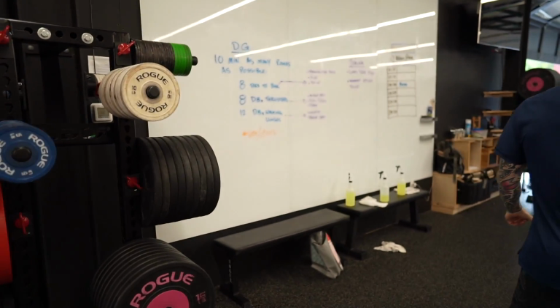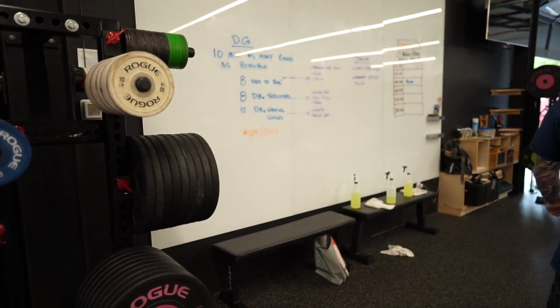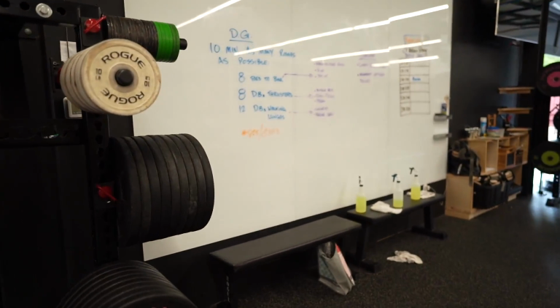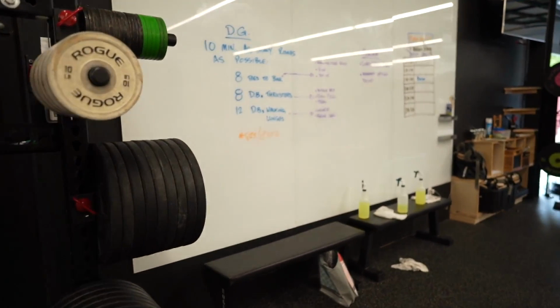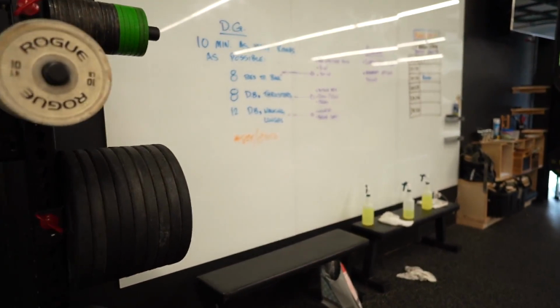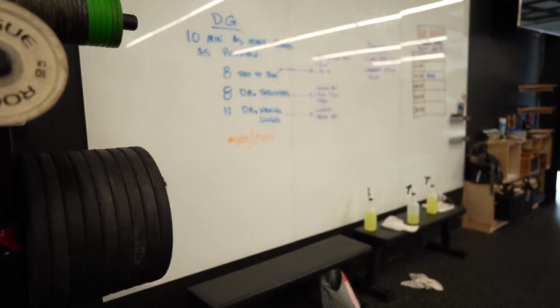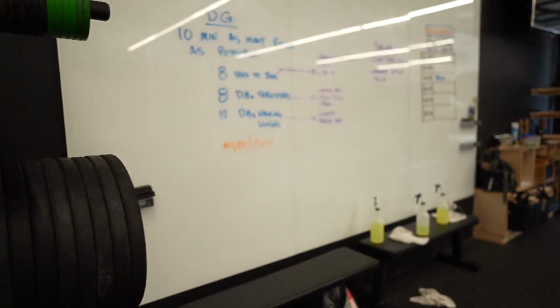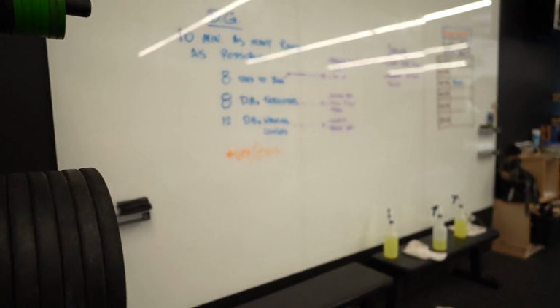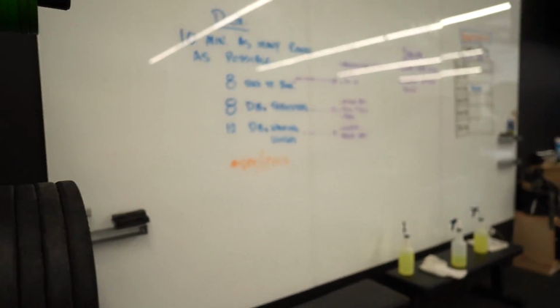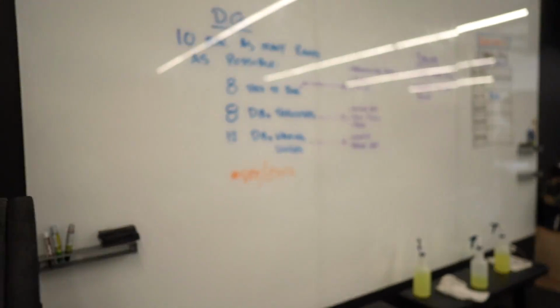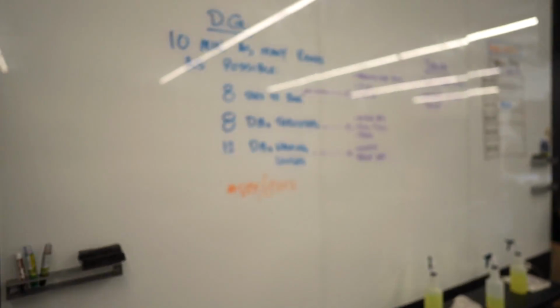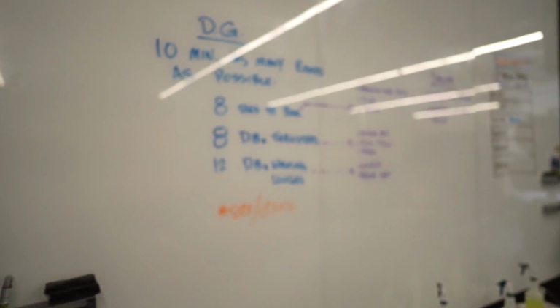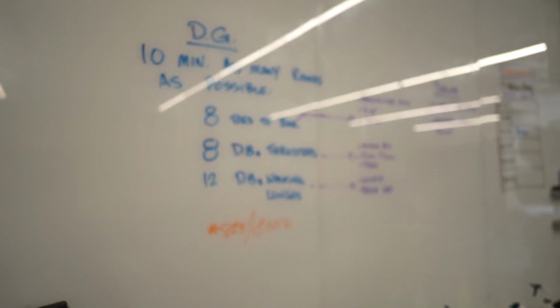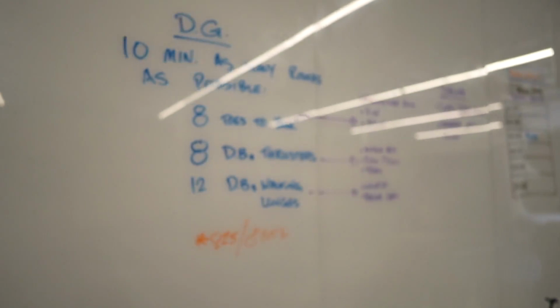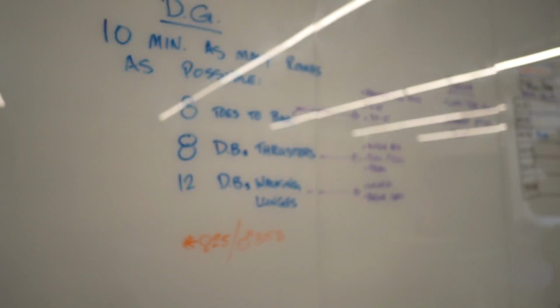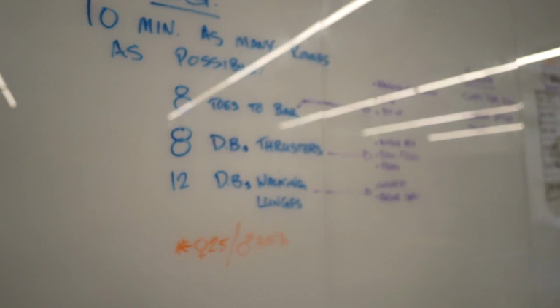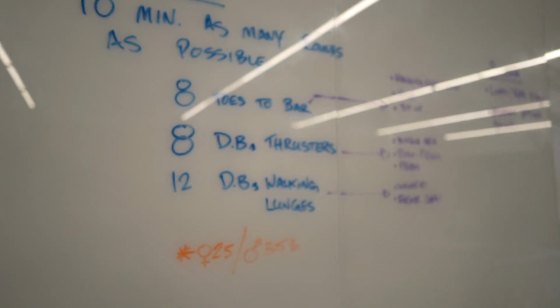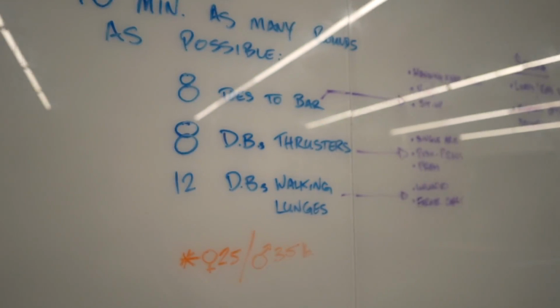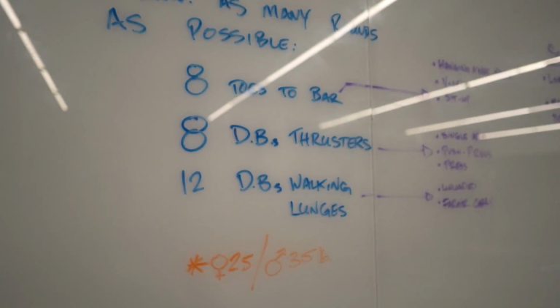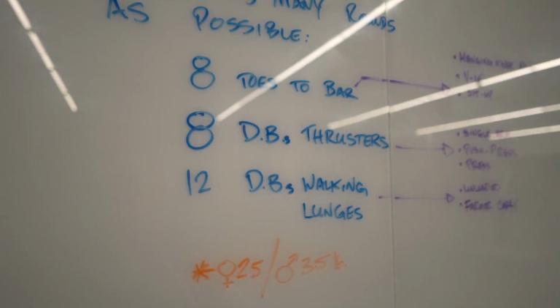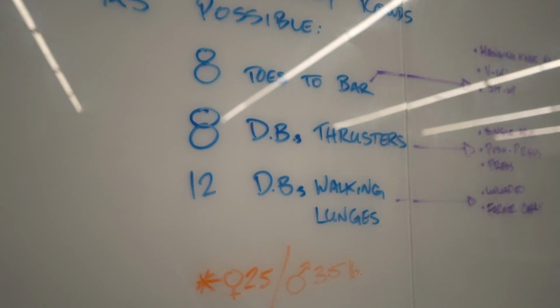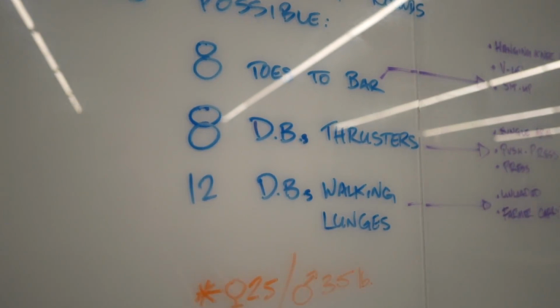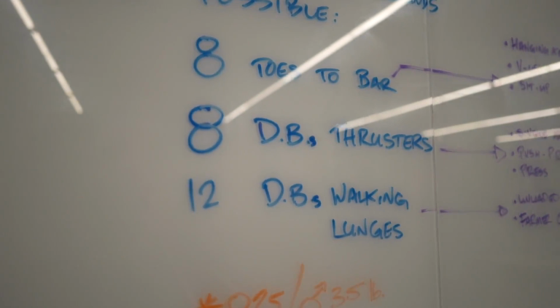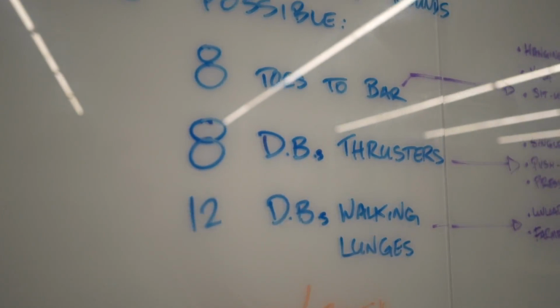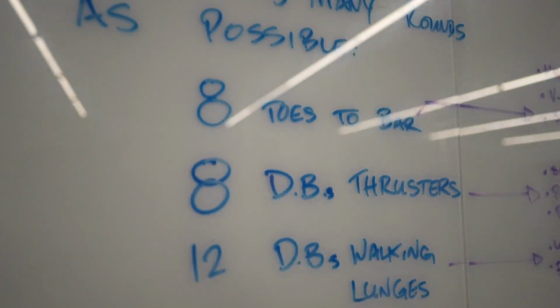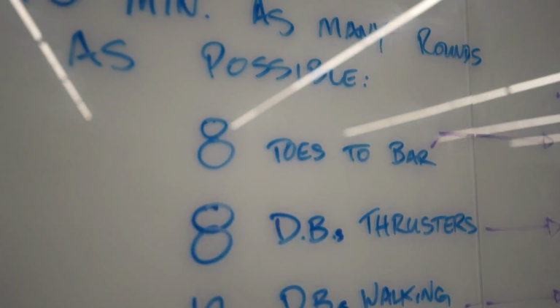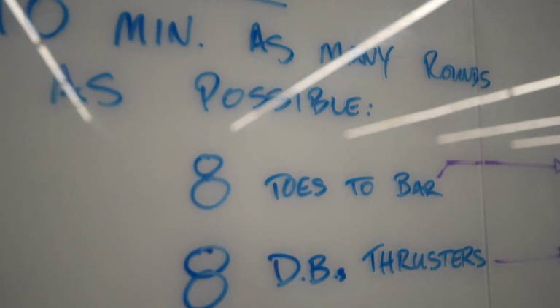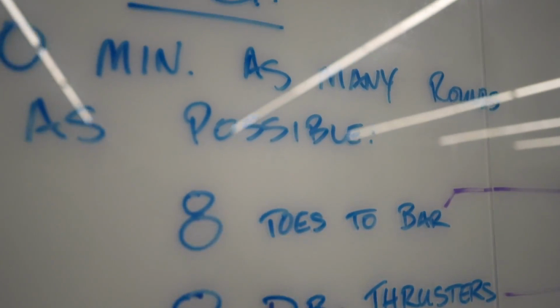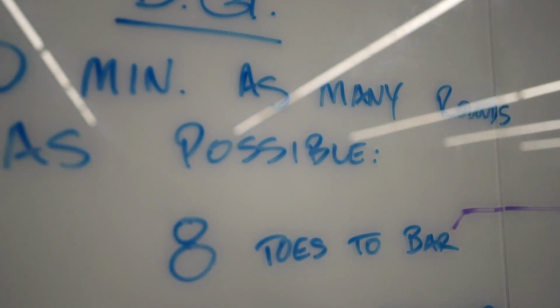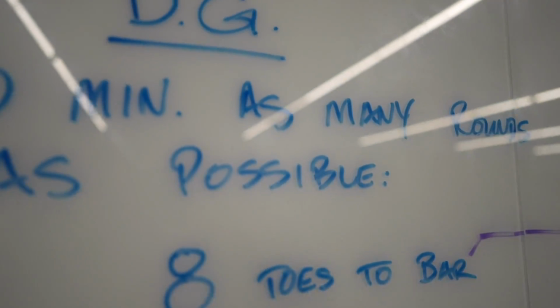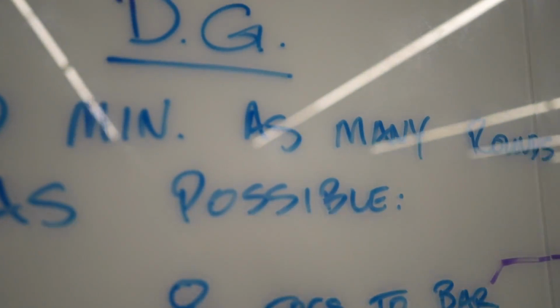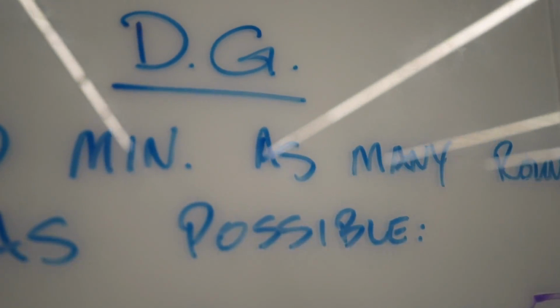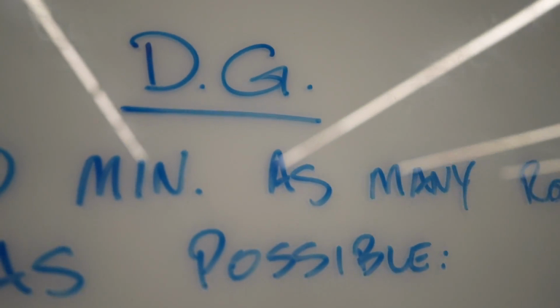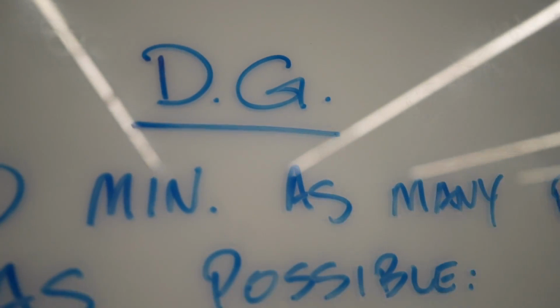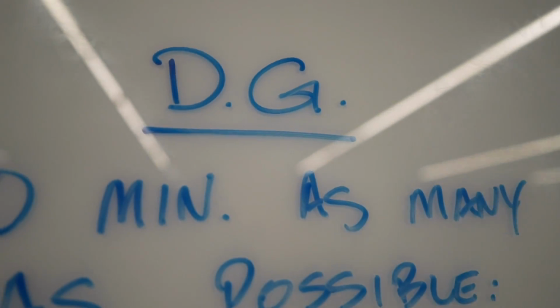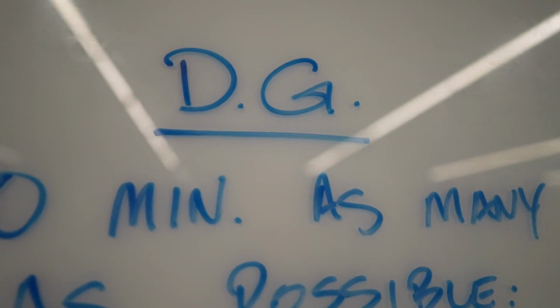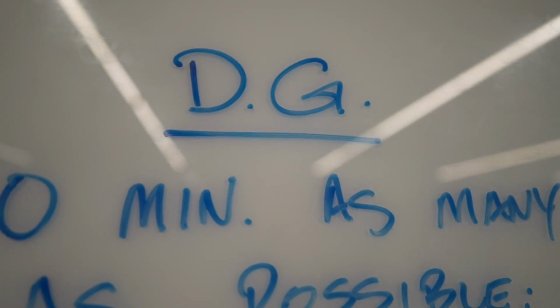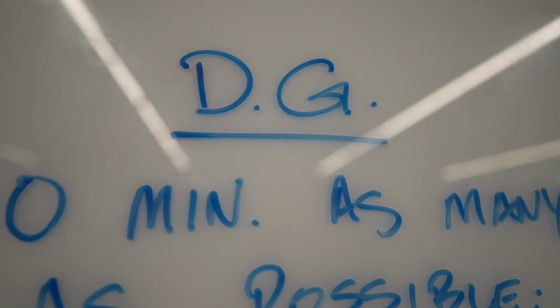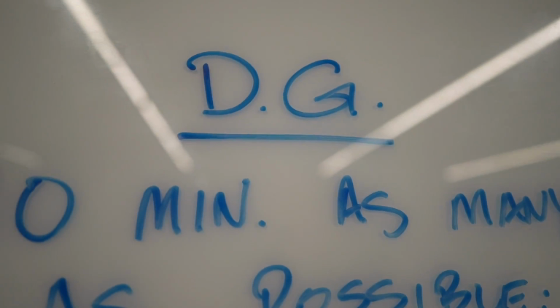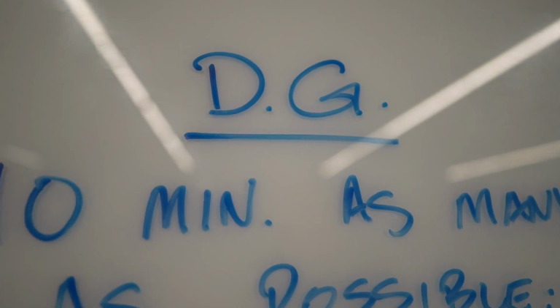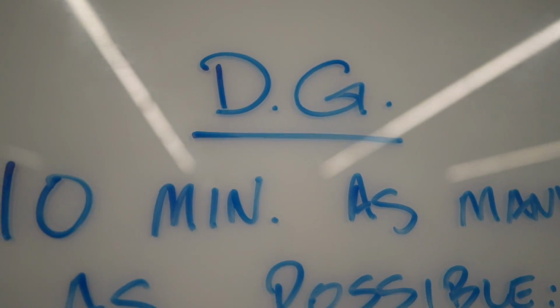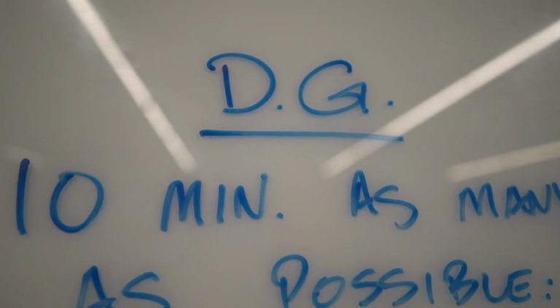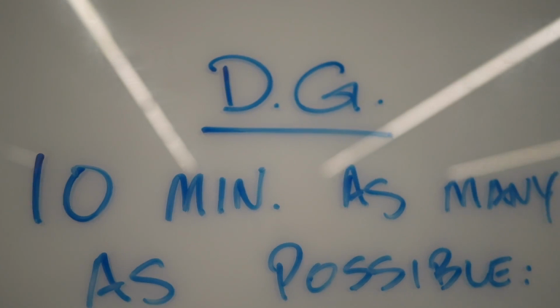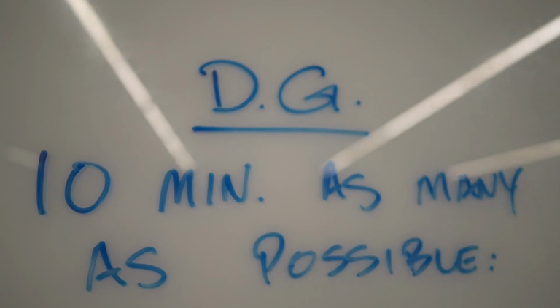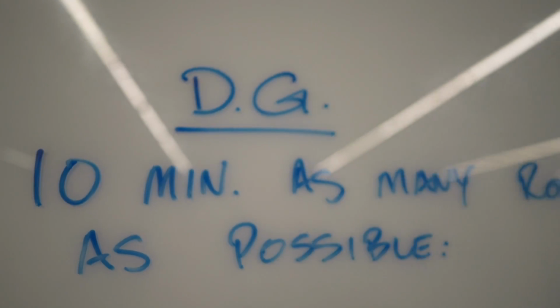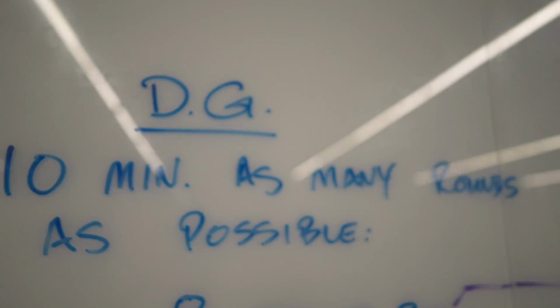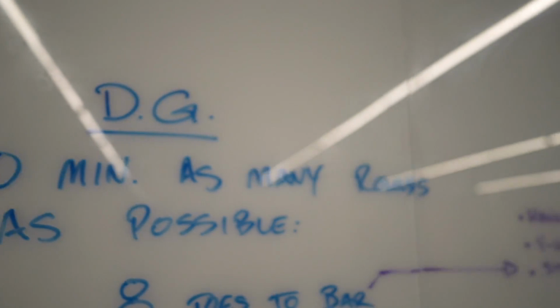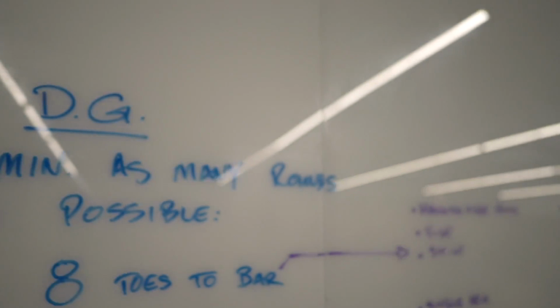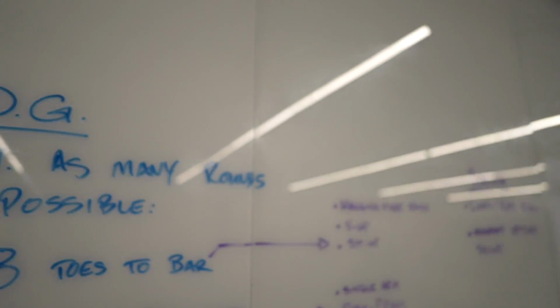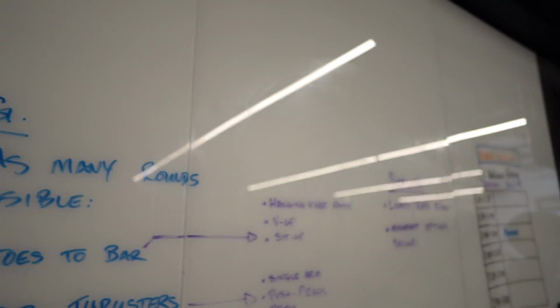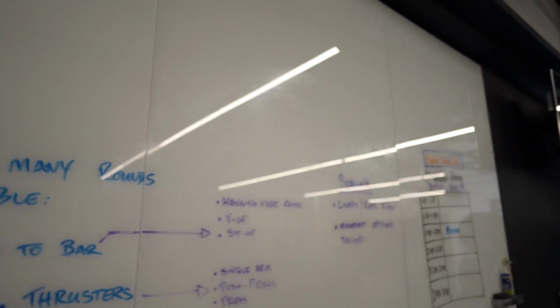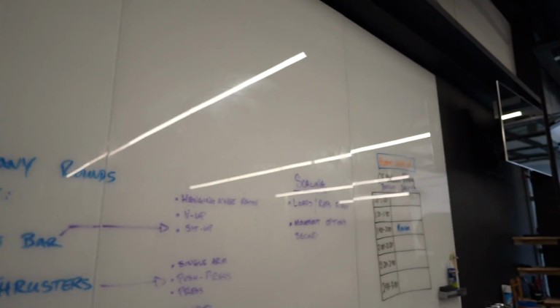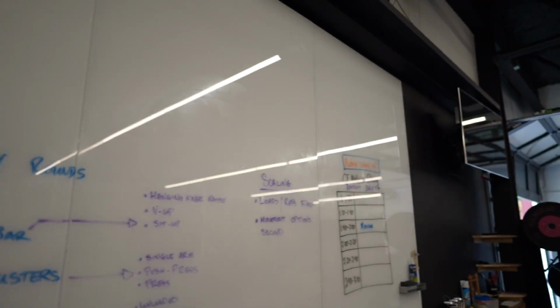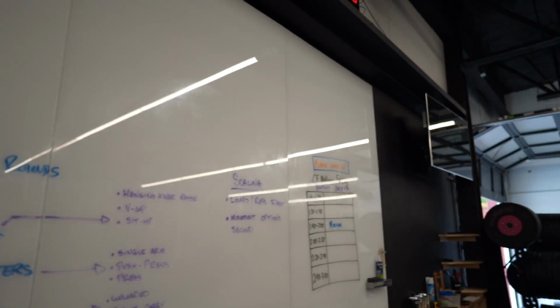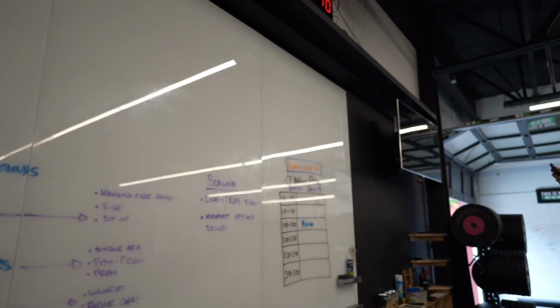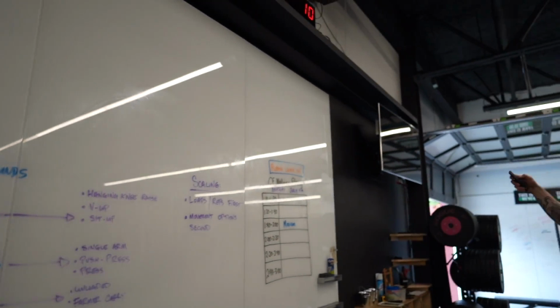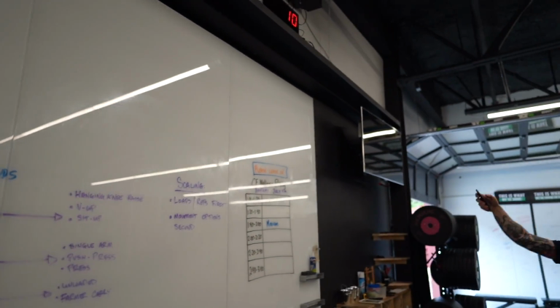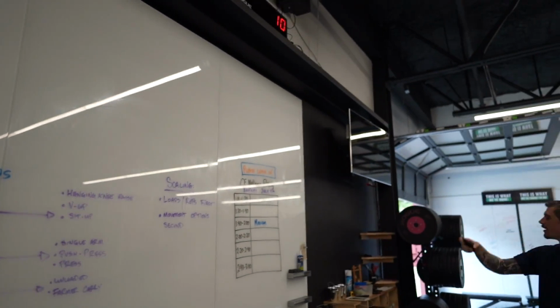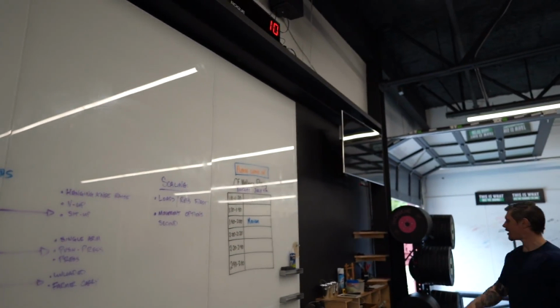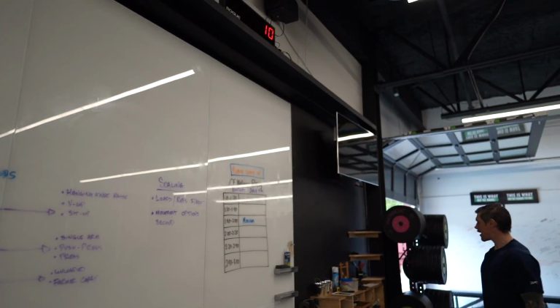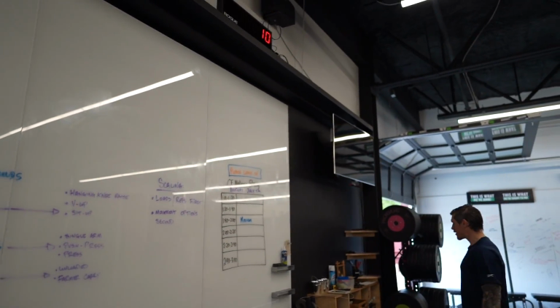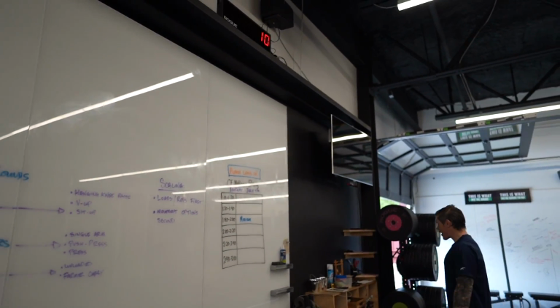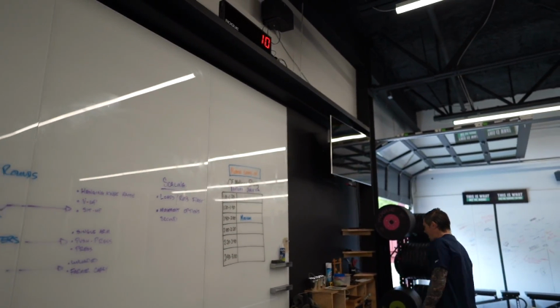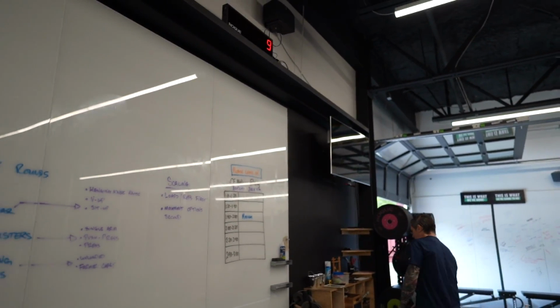First heat — you guys ready? It's only 10 minutes. Here we go, starting in 10 seconds.